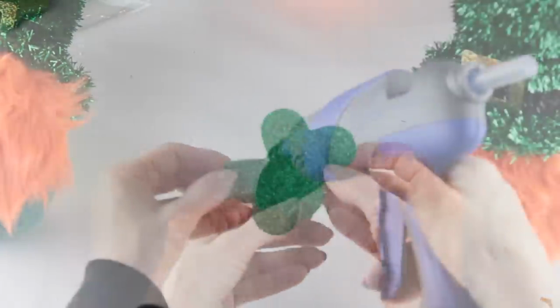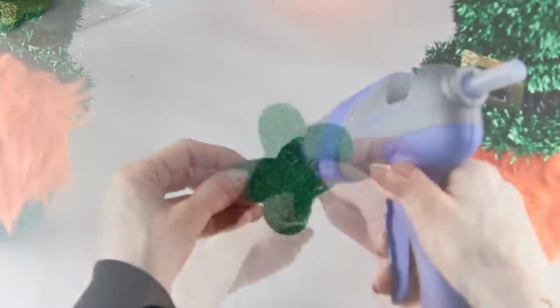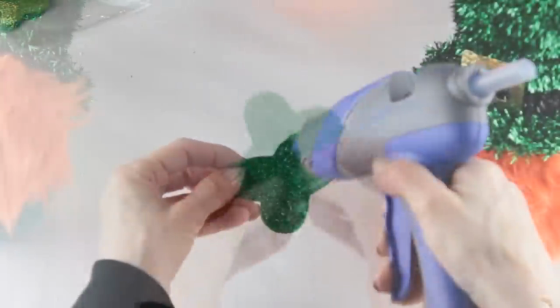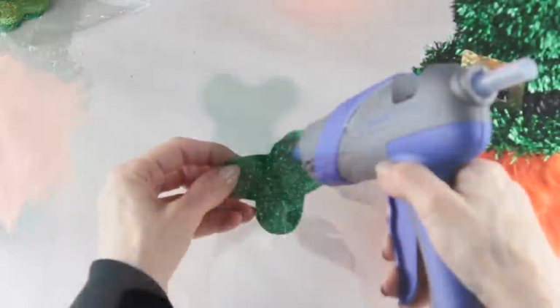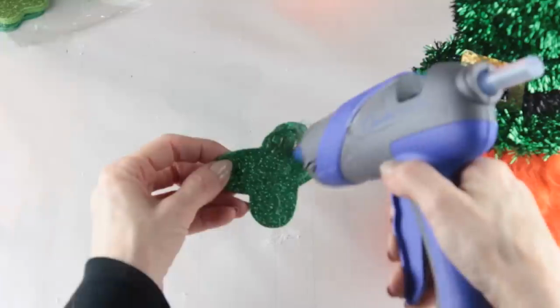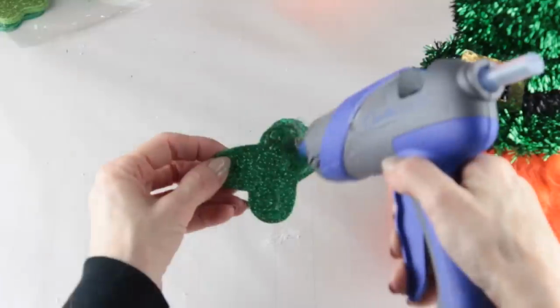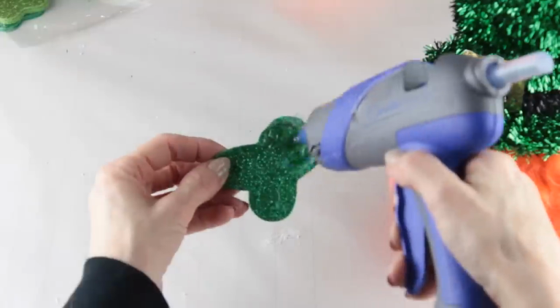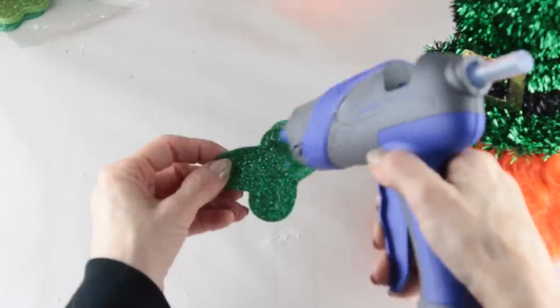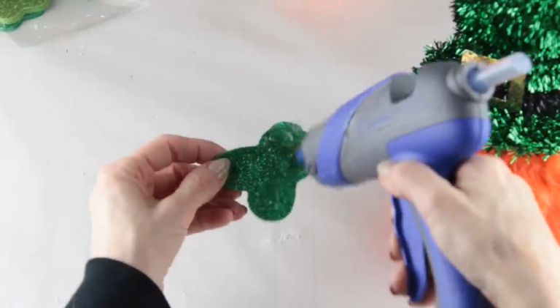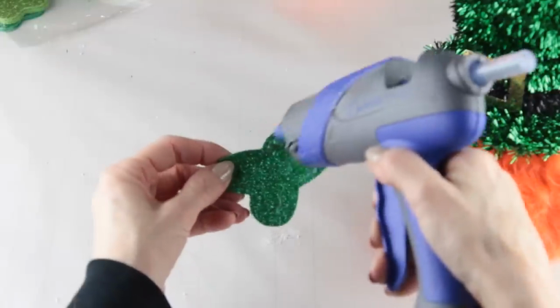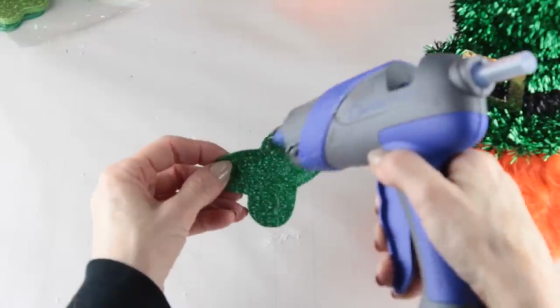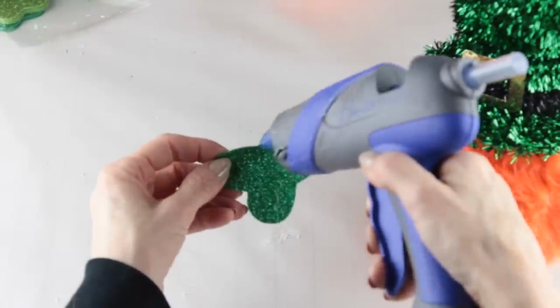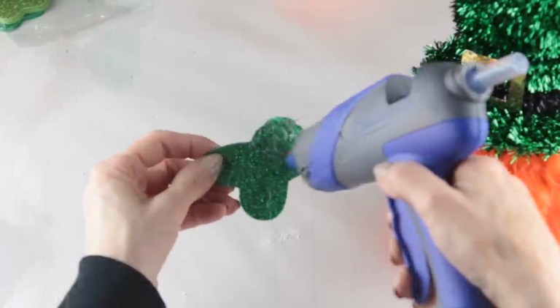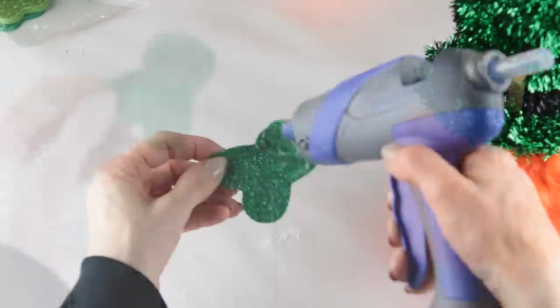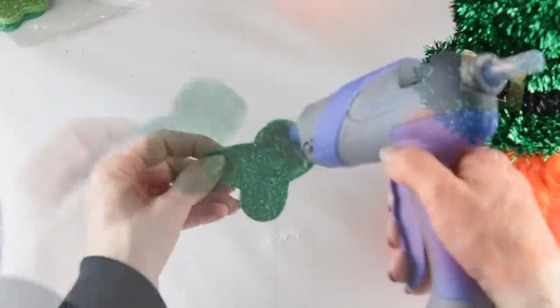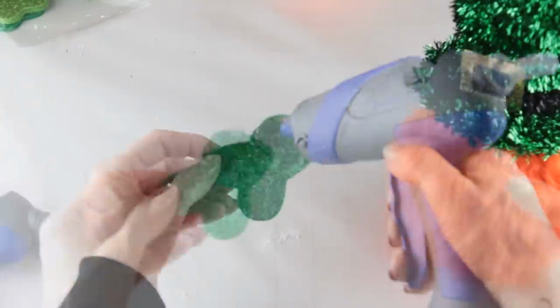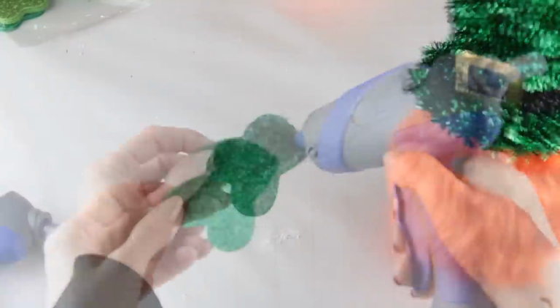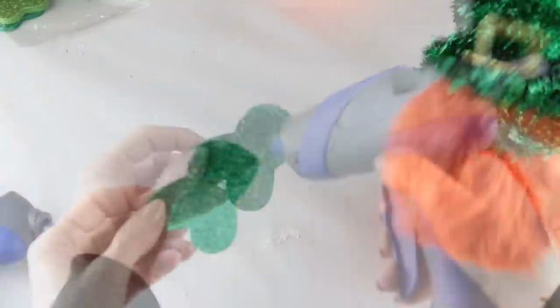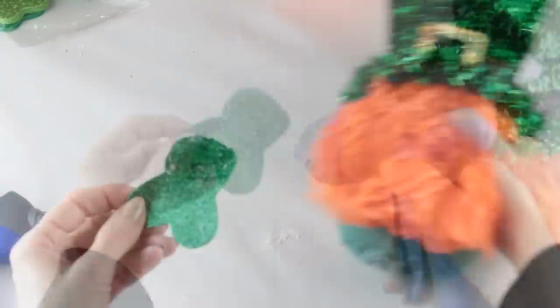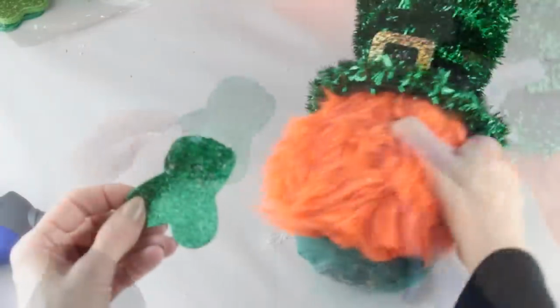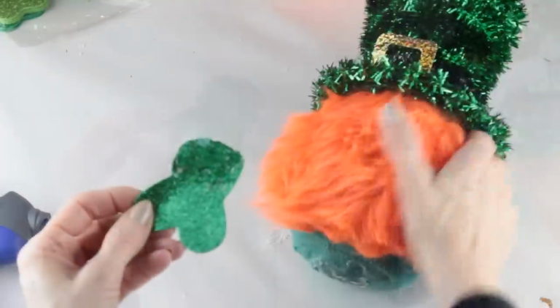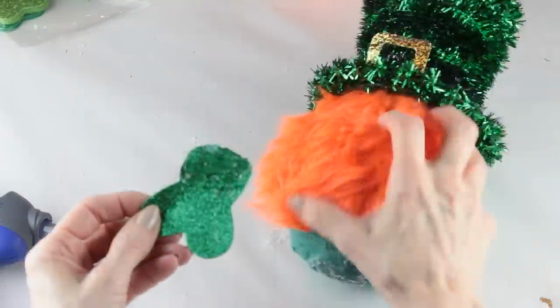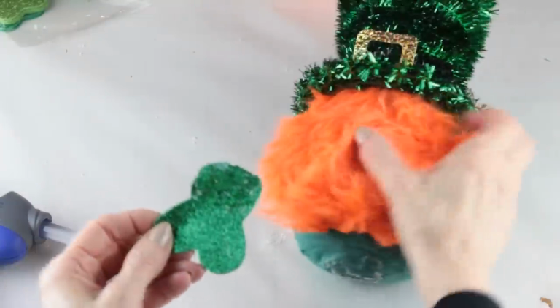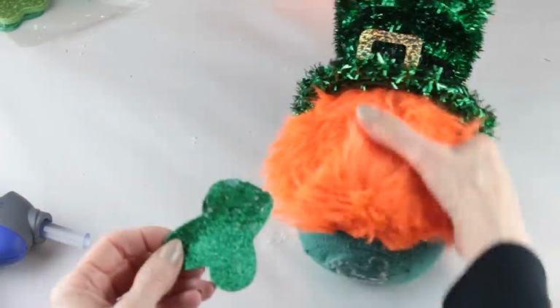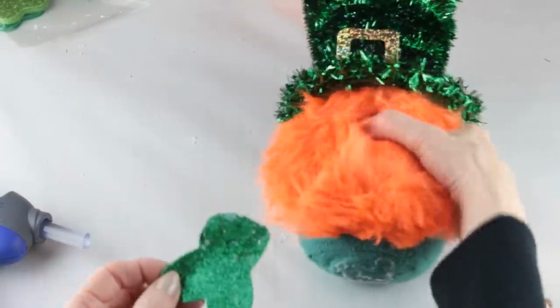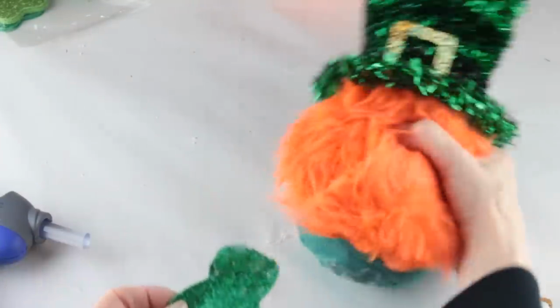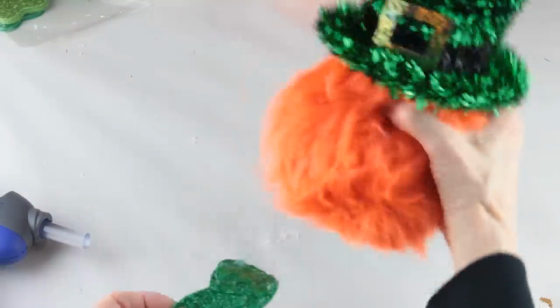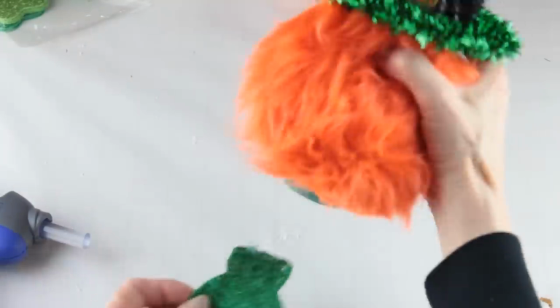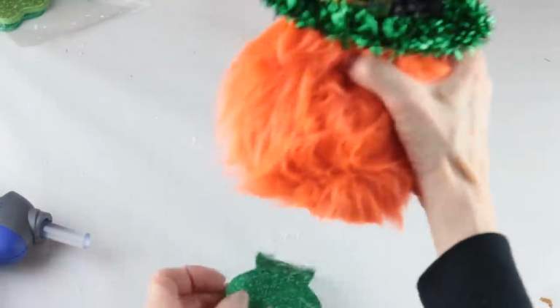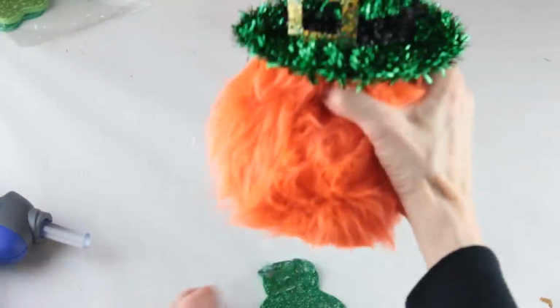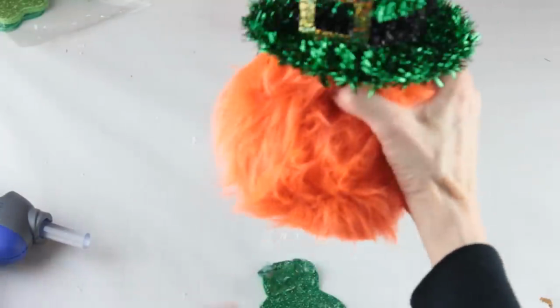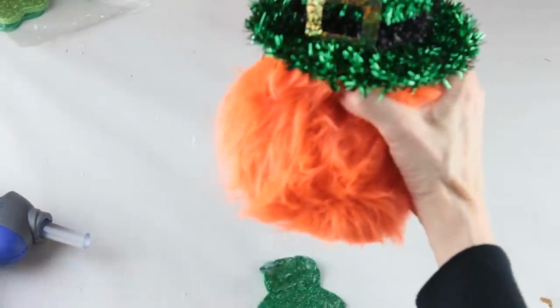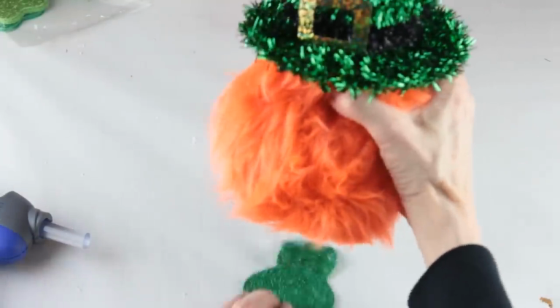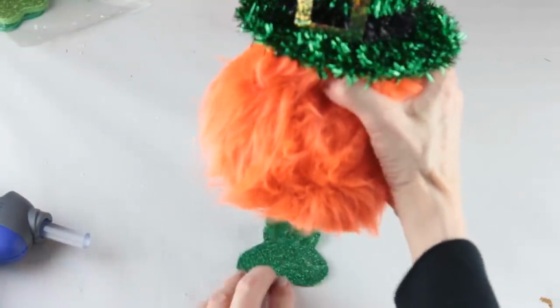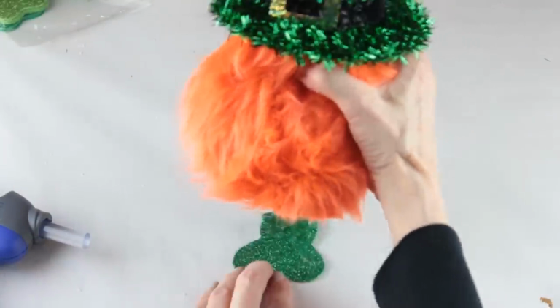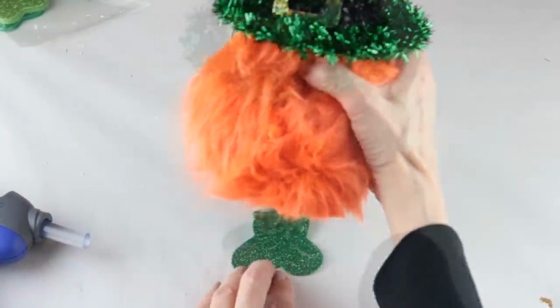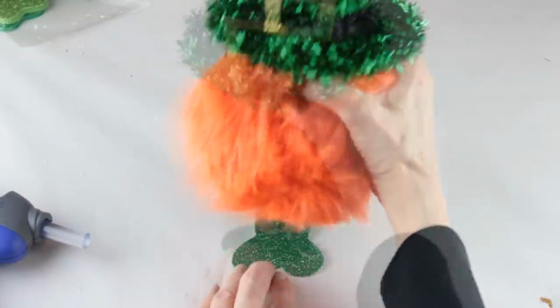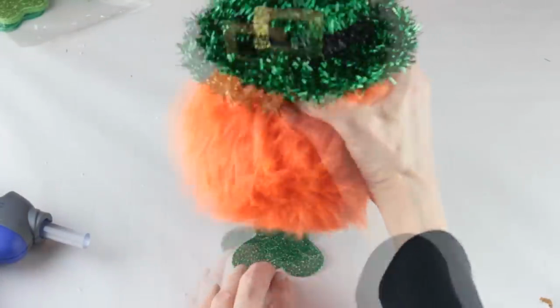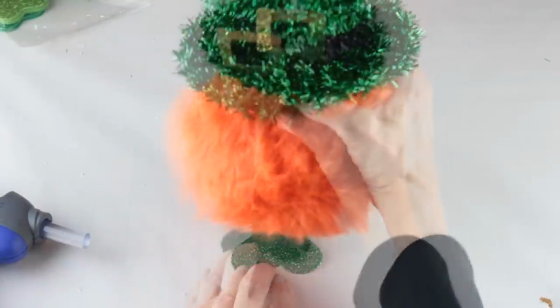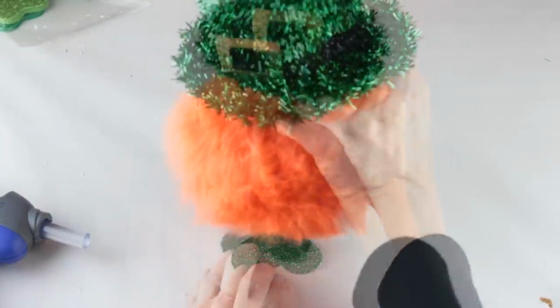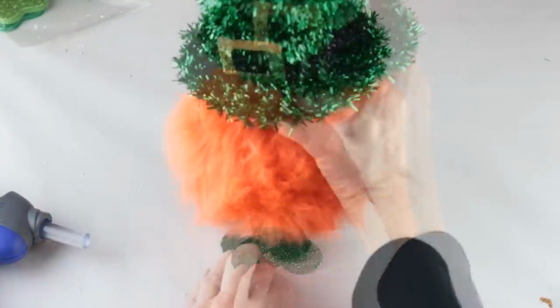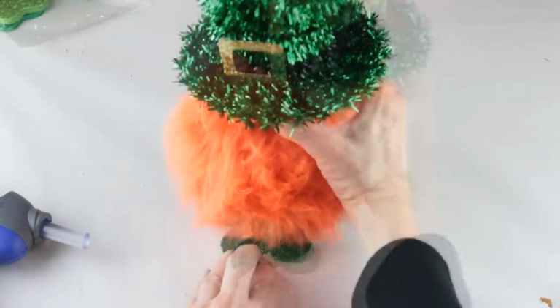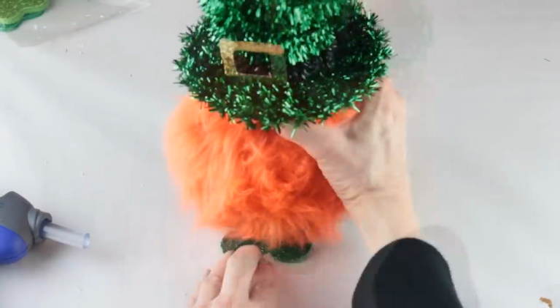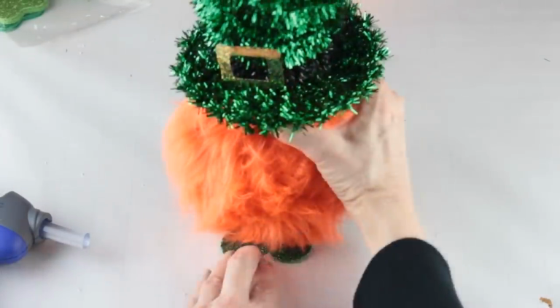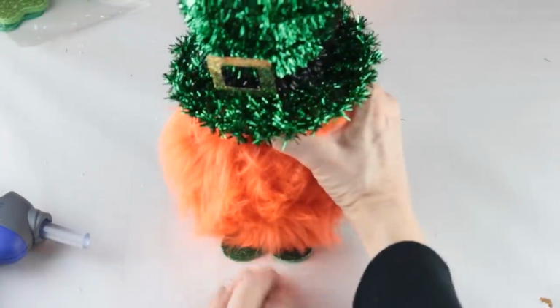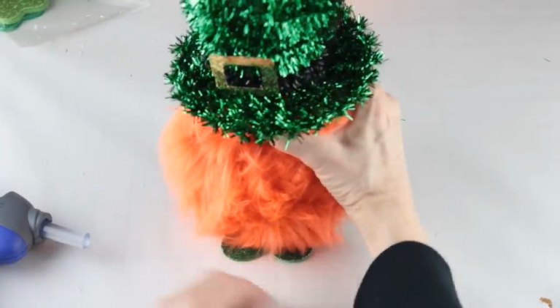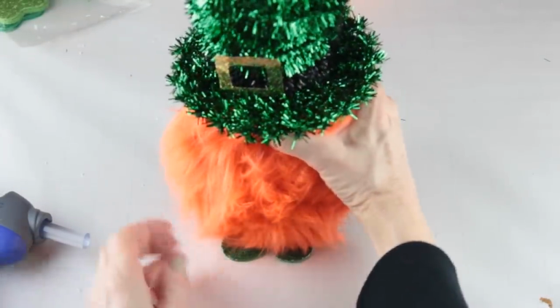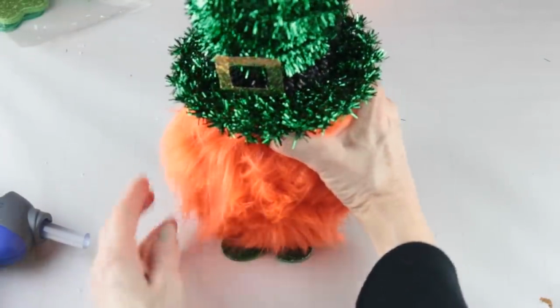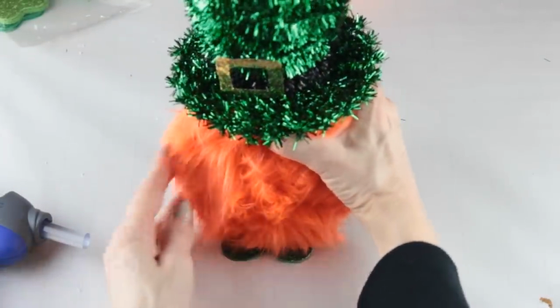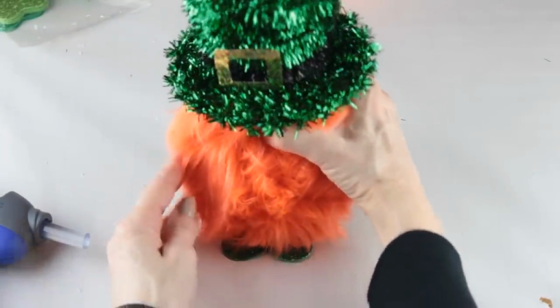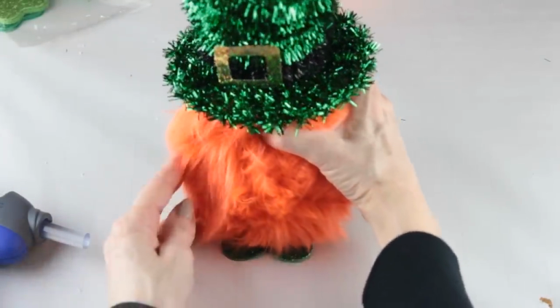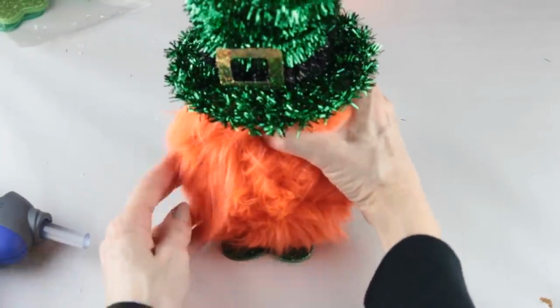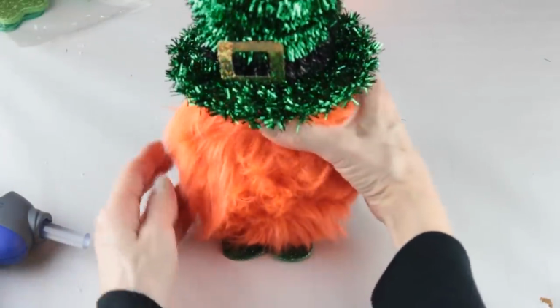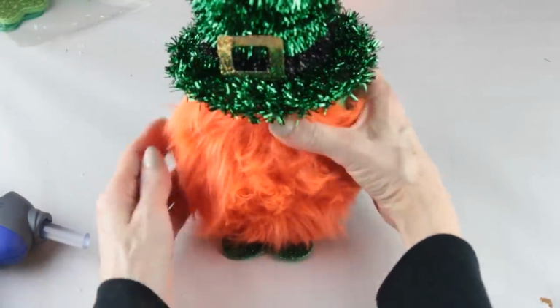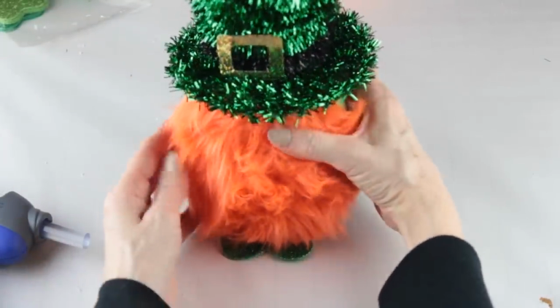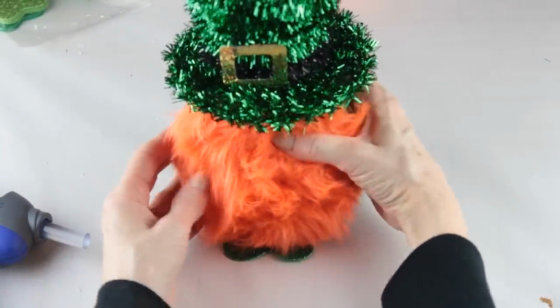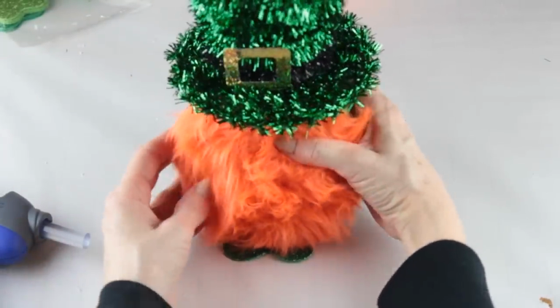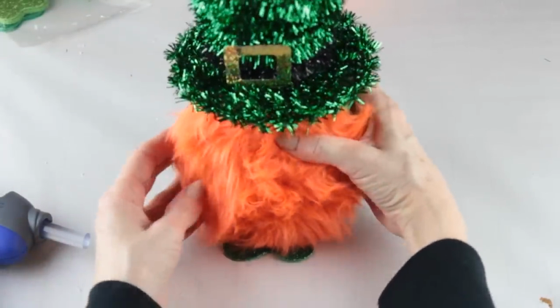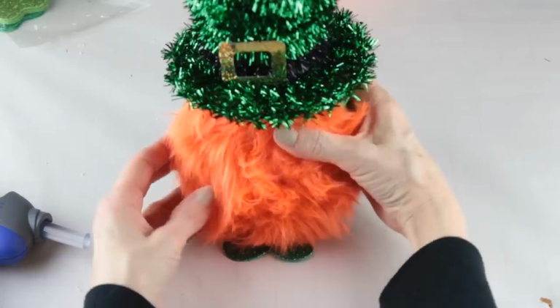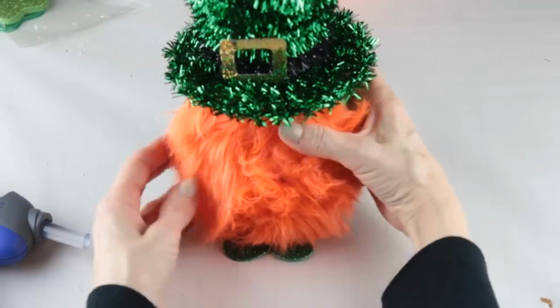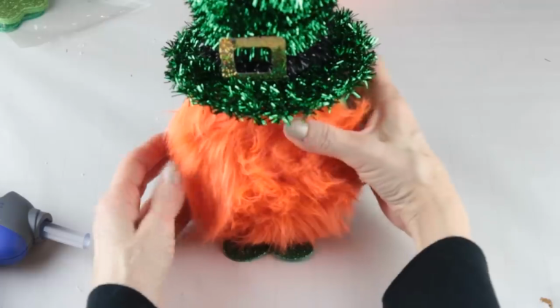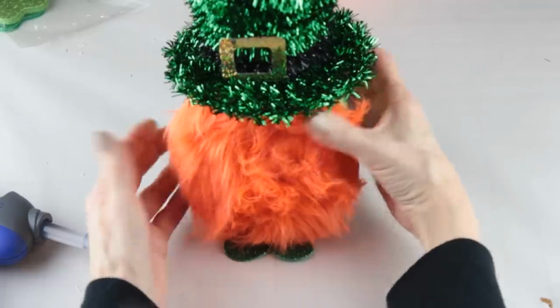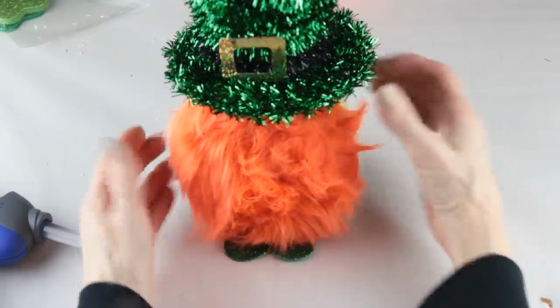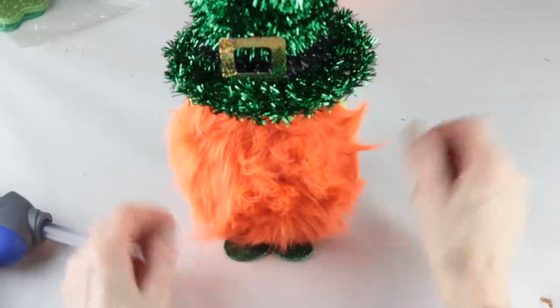But before we add the nose, I'm going to give my gnome a little pair of feet. I trimmed the sides and the stem from the shamrock and then attached it to the bottom of the gnome with some hot glue.